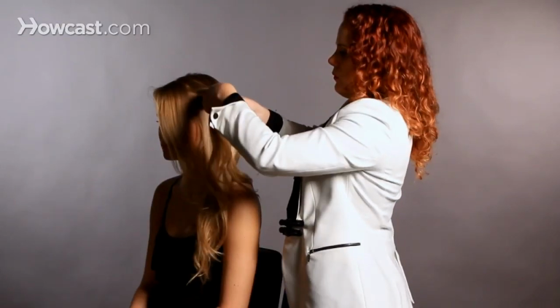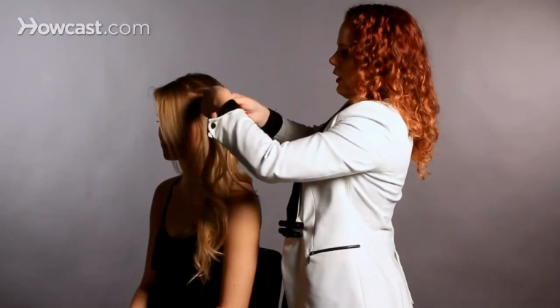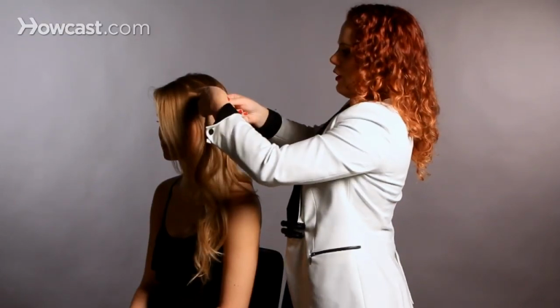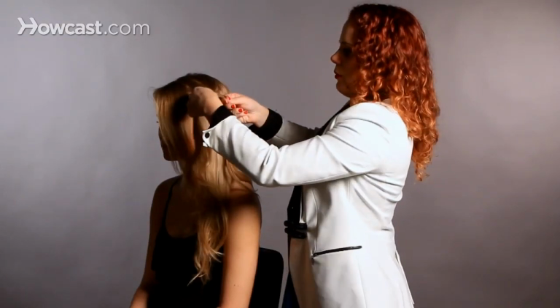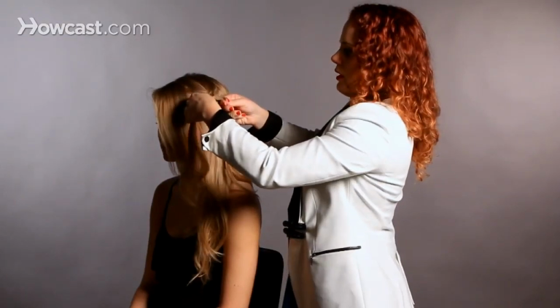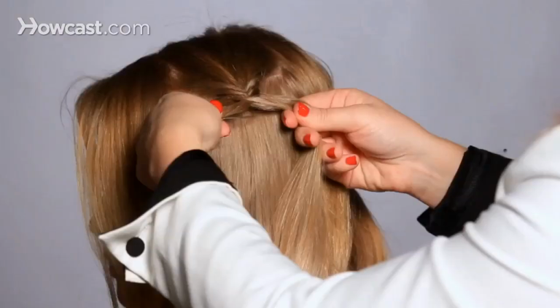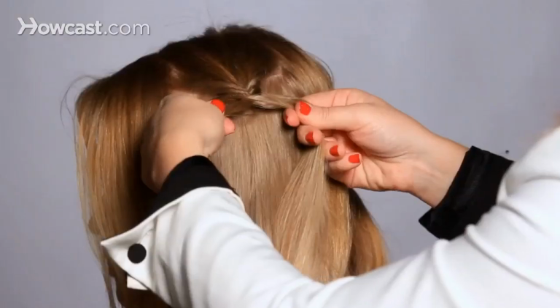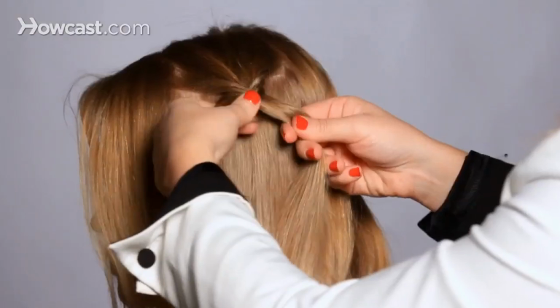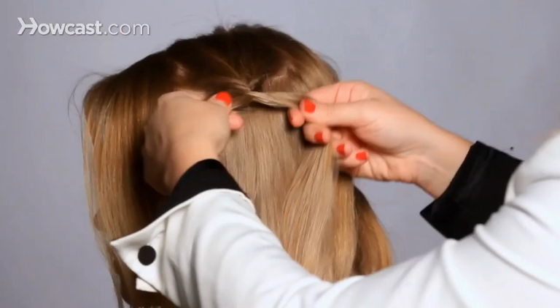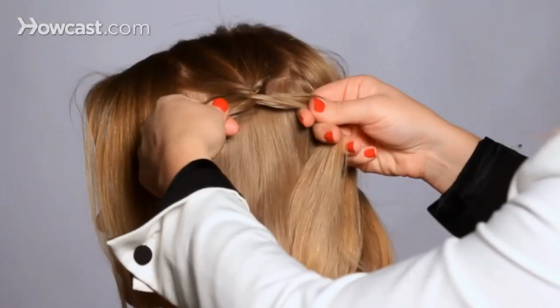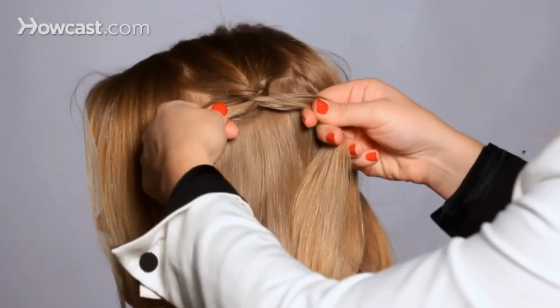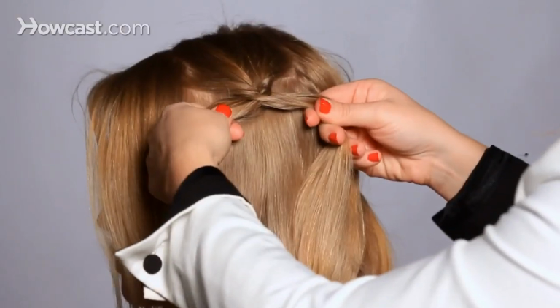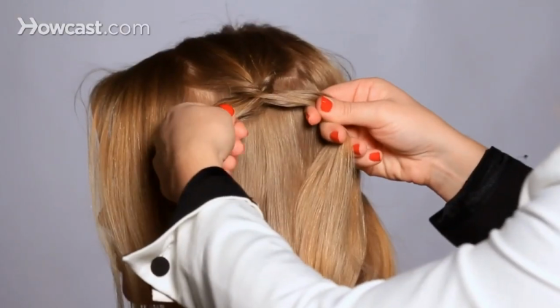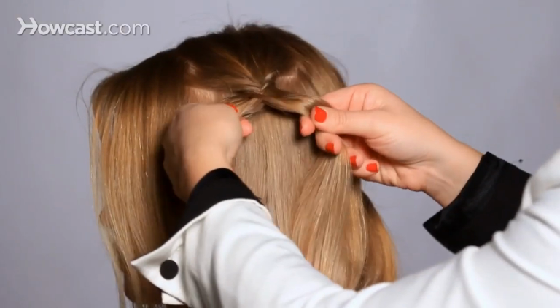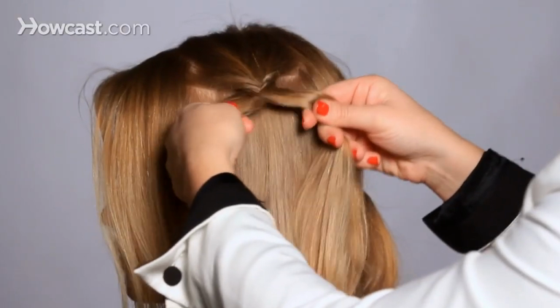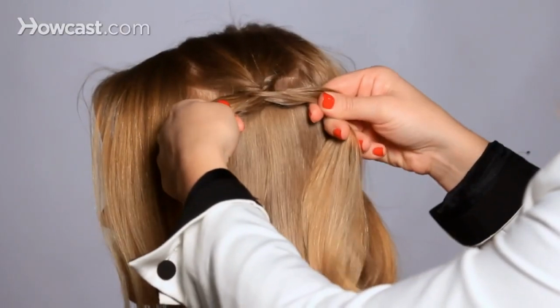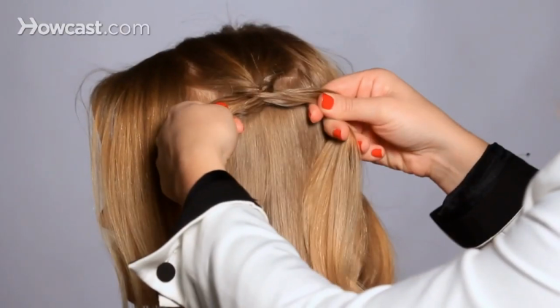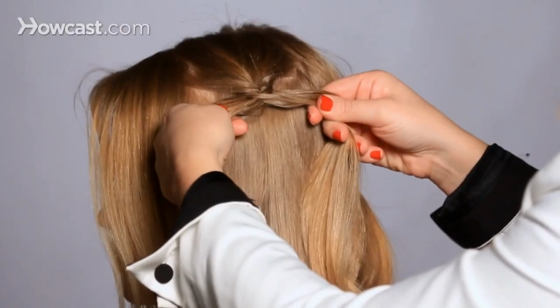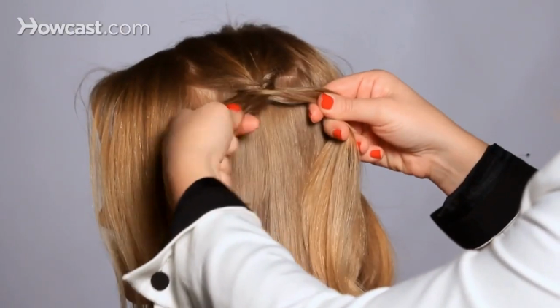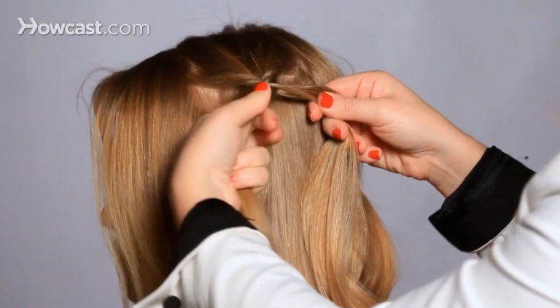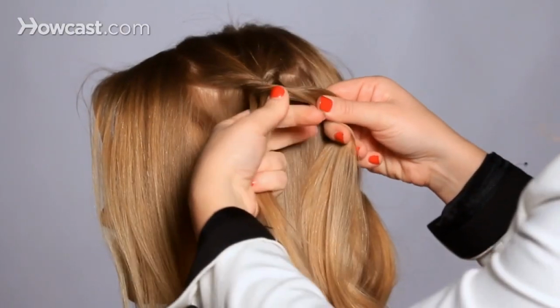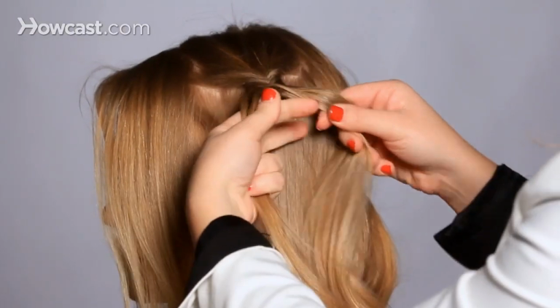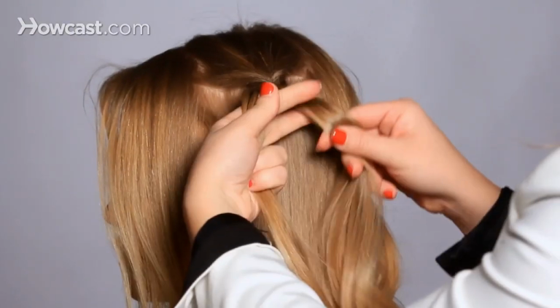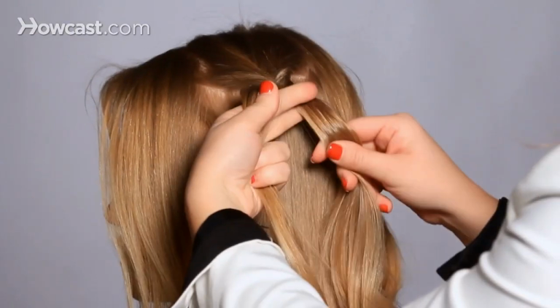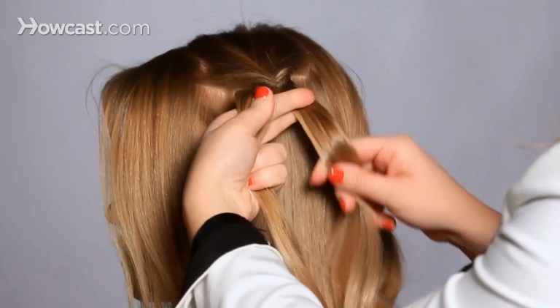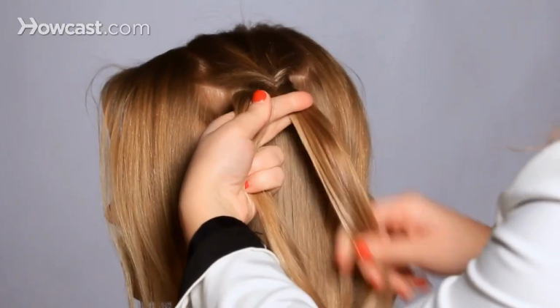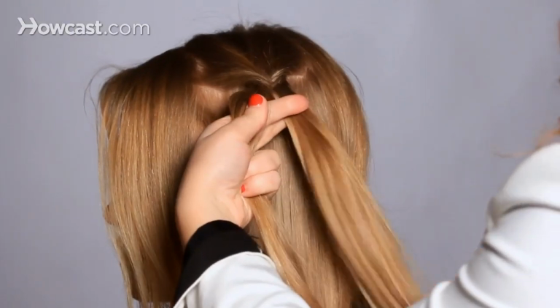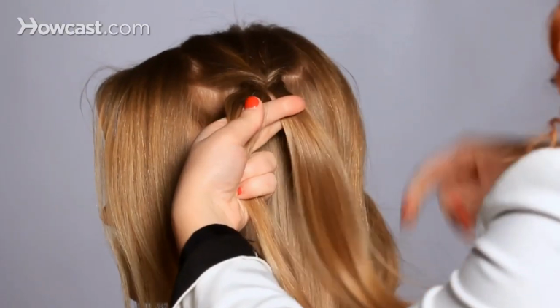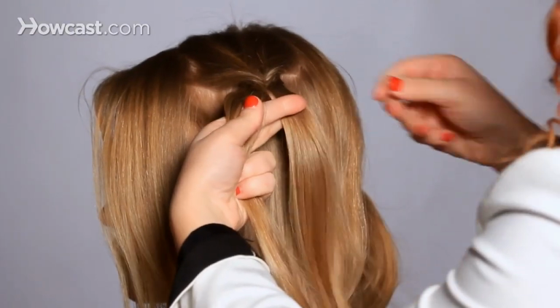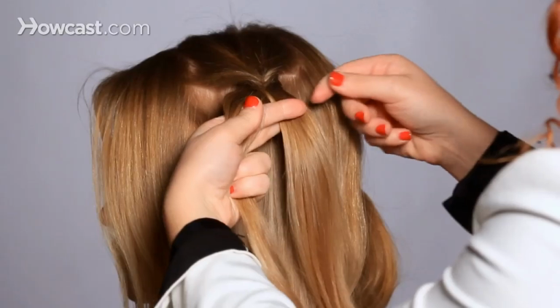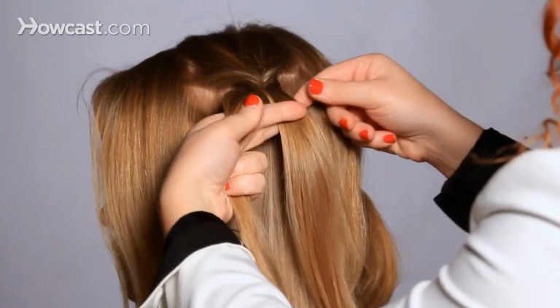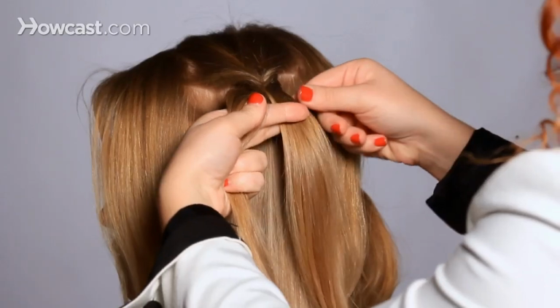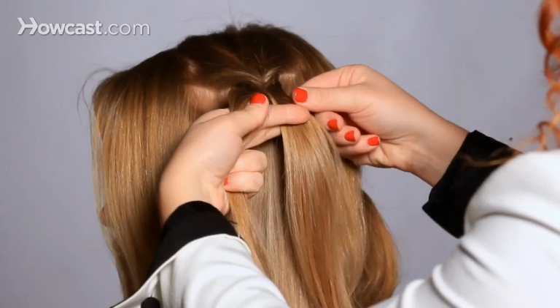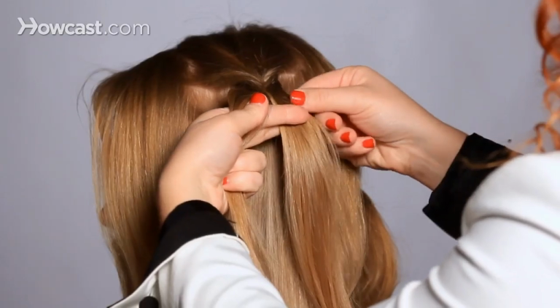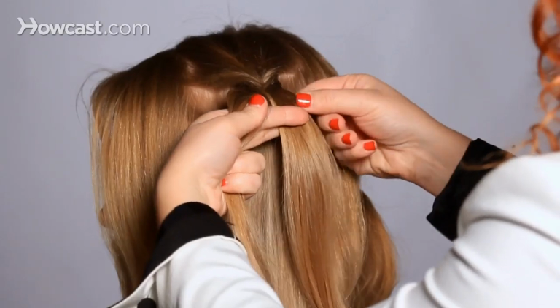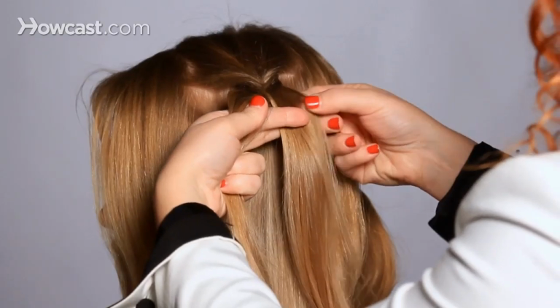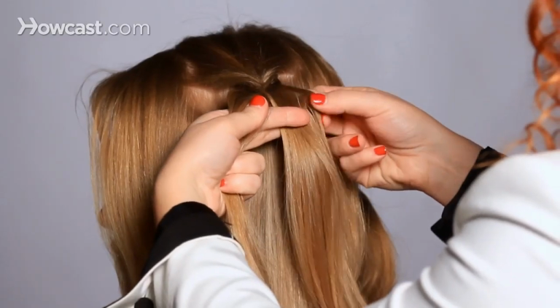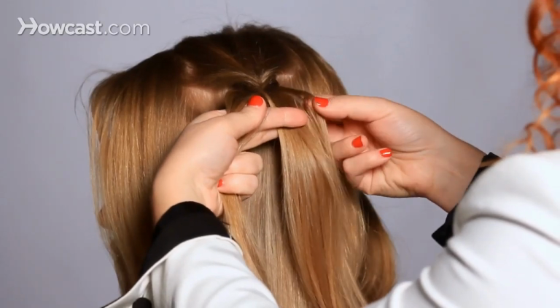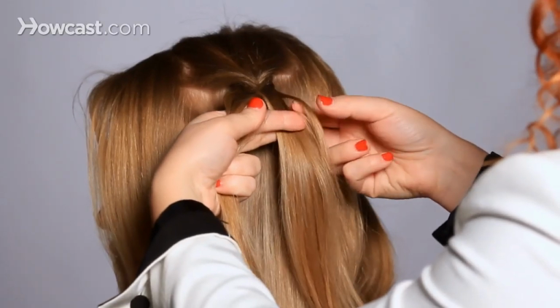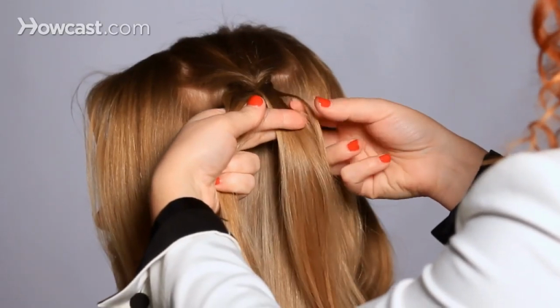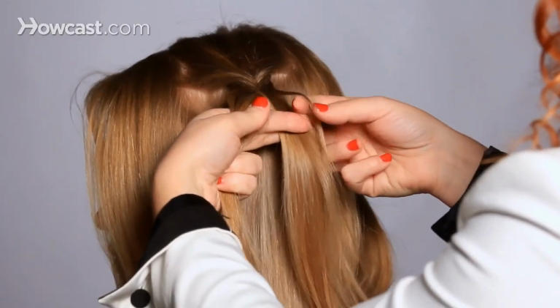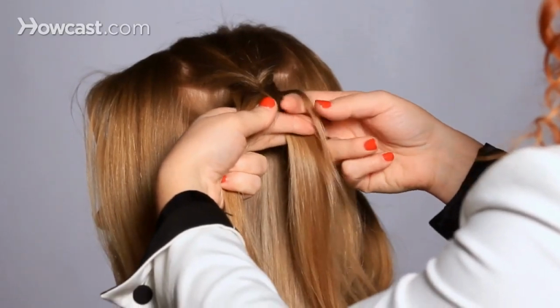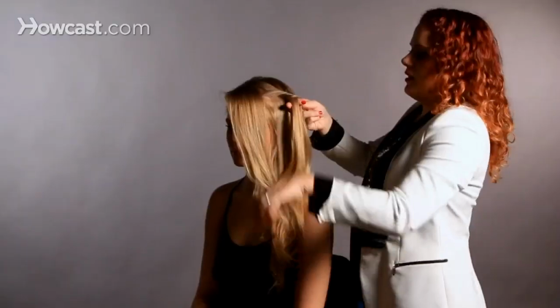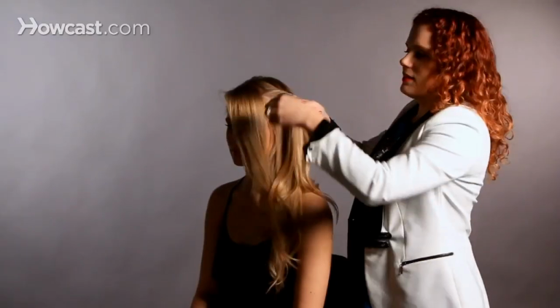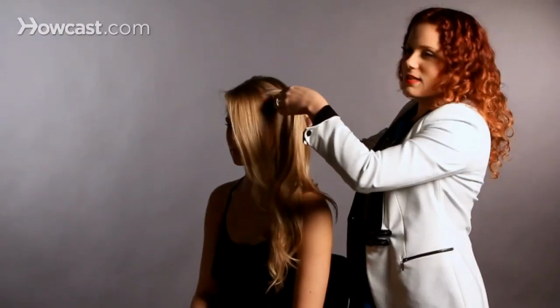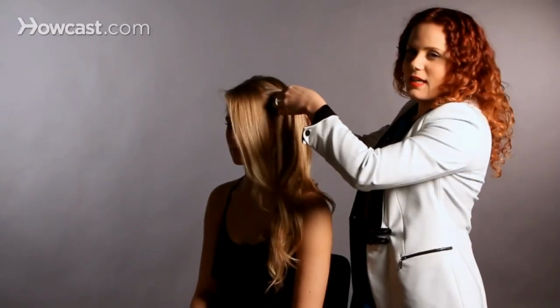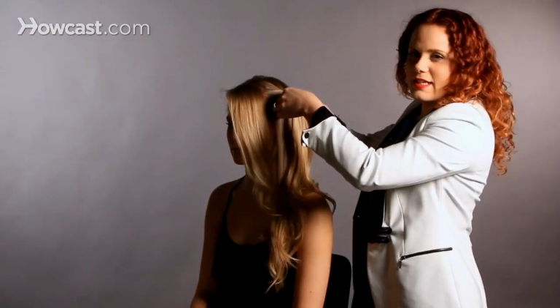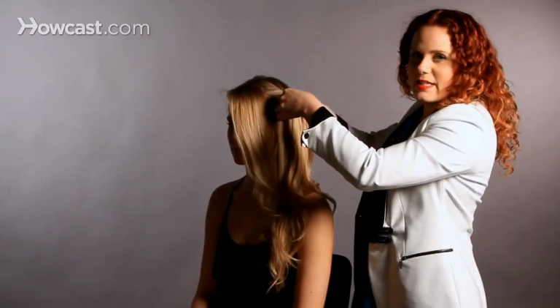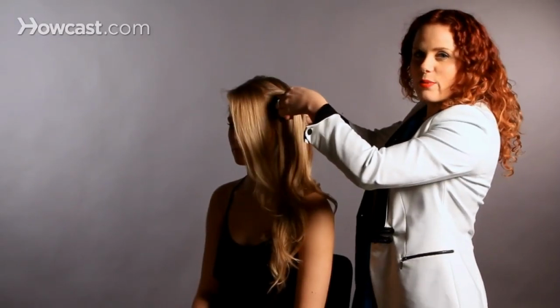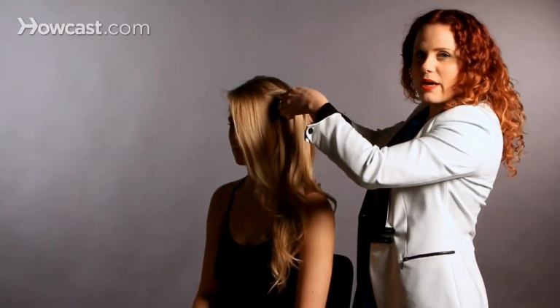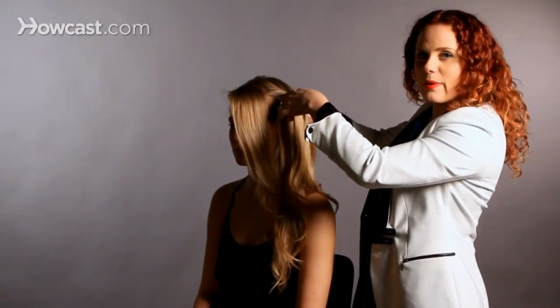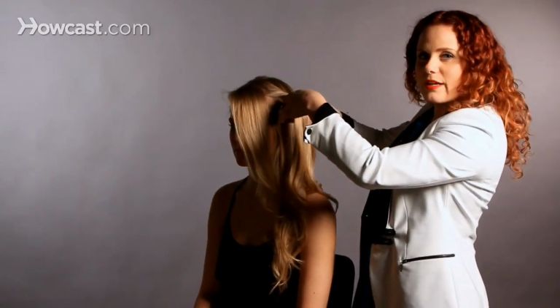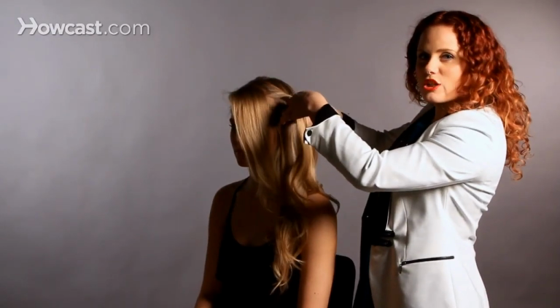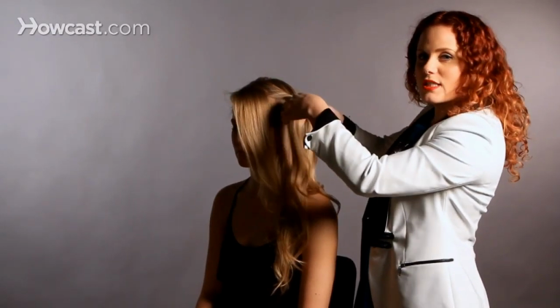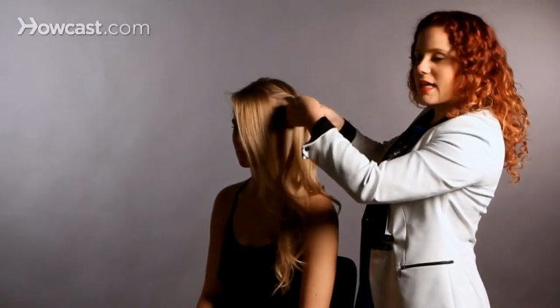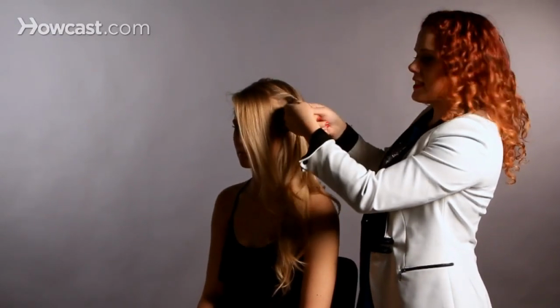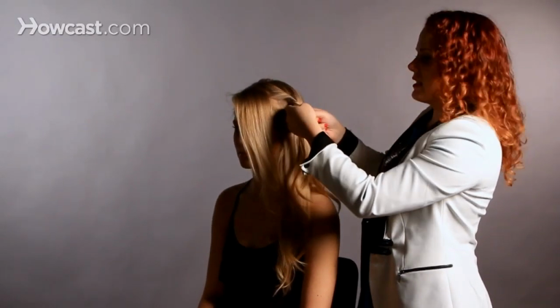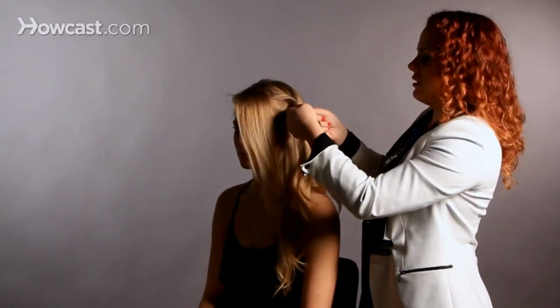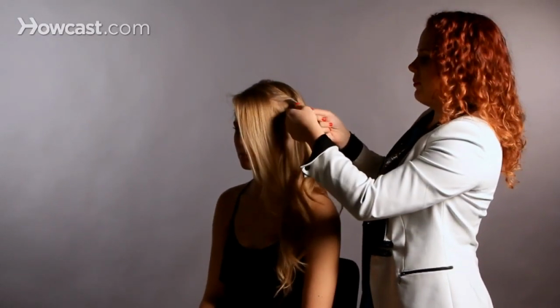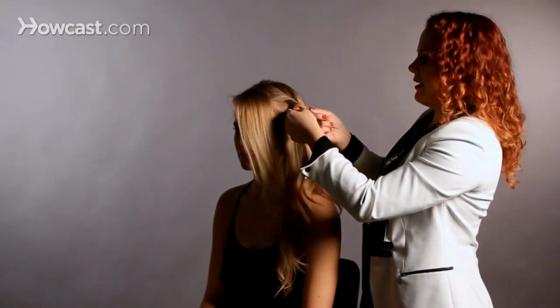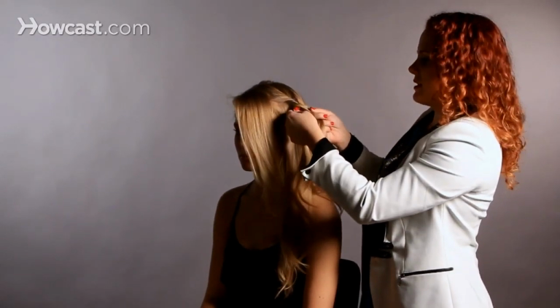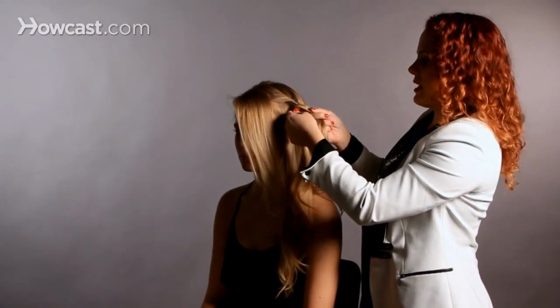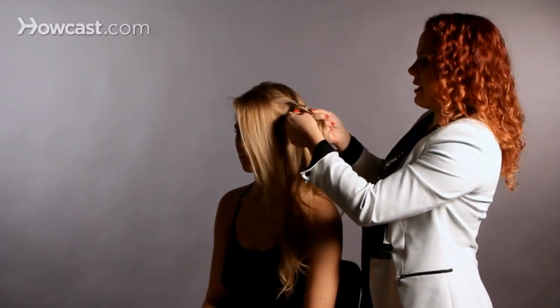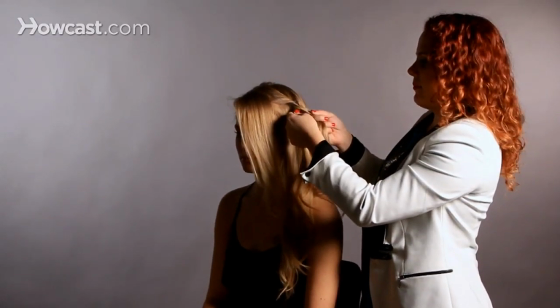You want to keep it tight, so I keep moving it up, keeping it really tight. It's an easy braid but it just takes a little bit of time.